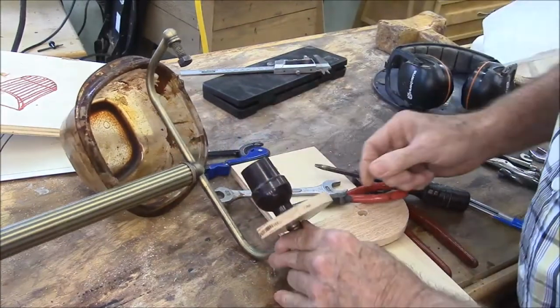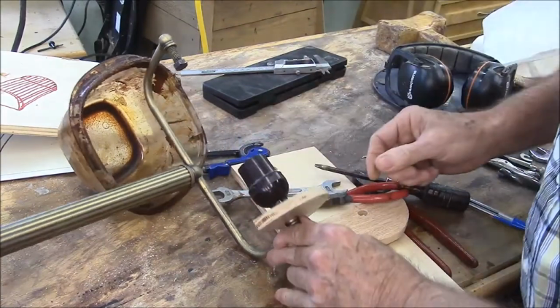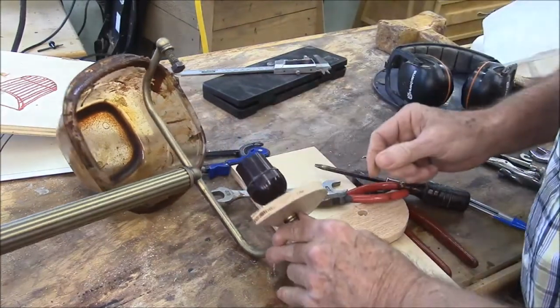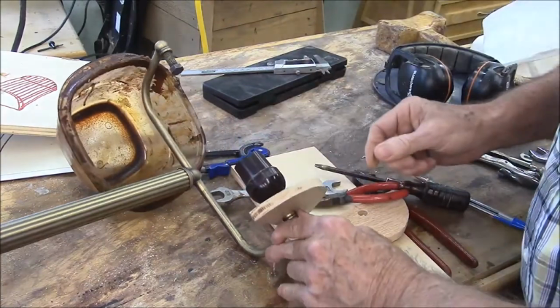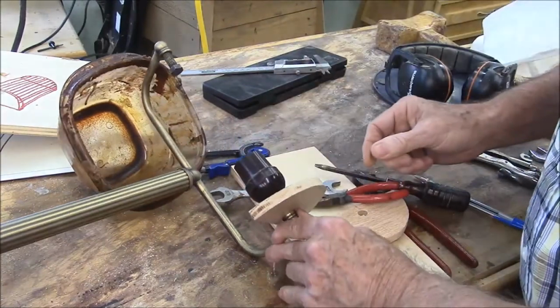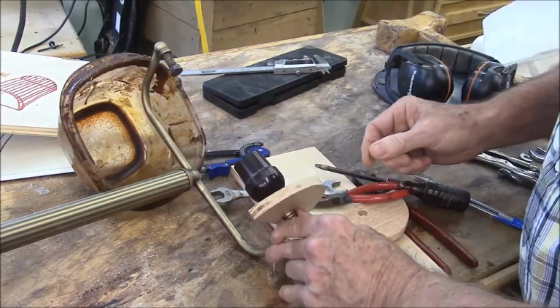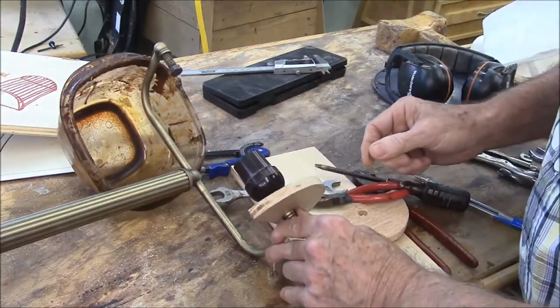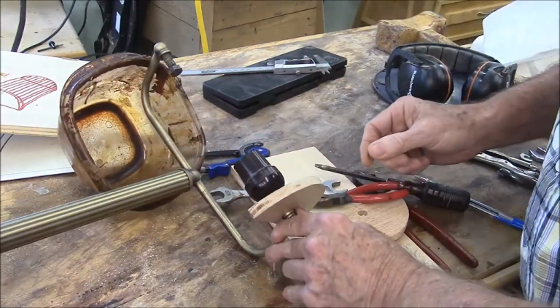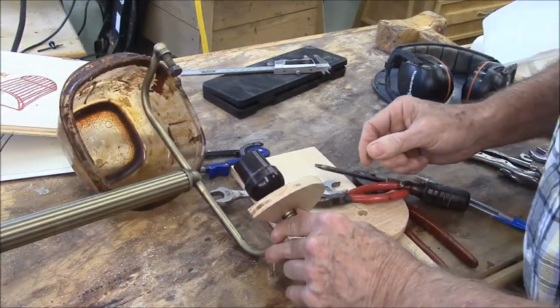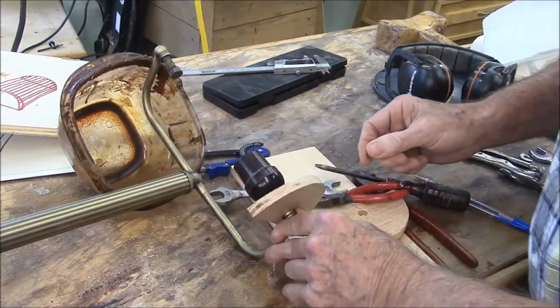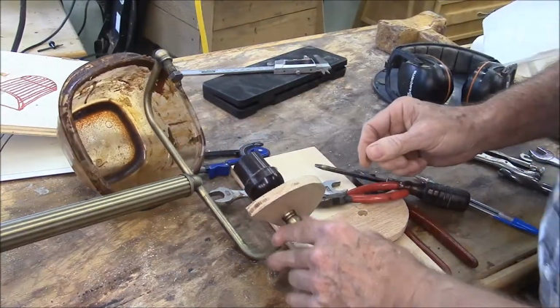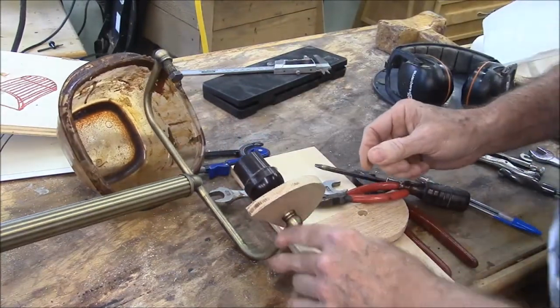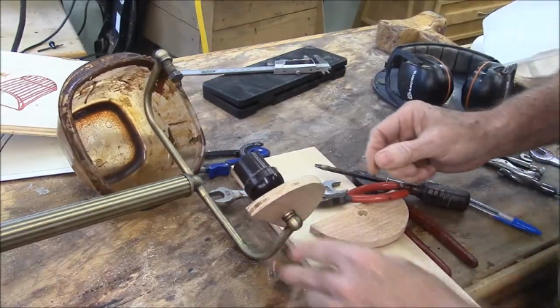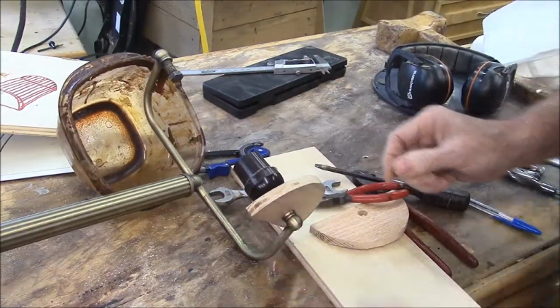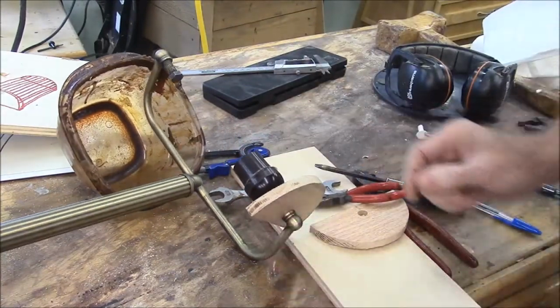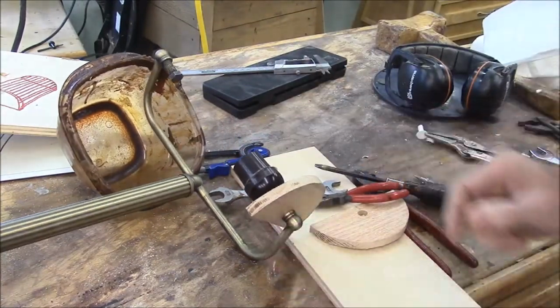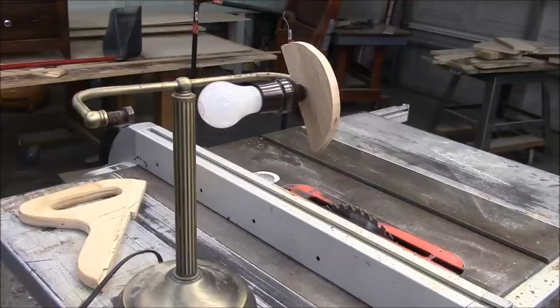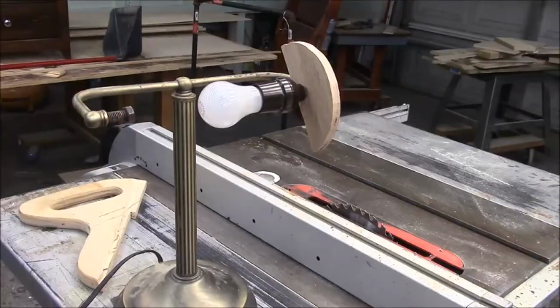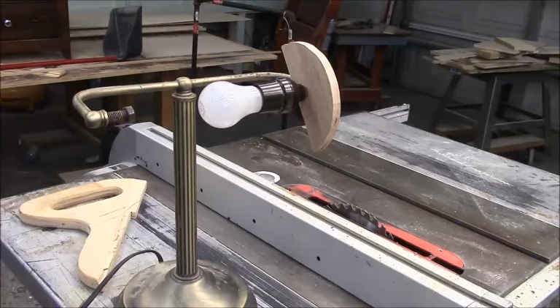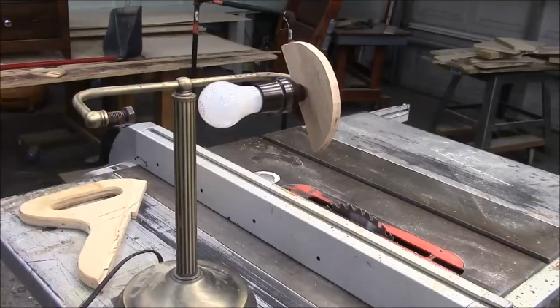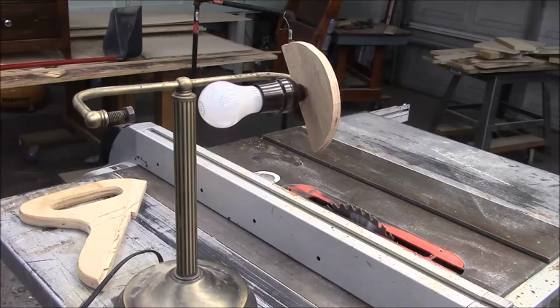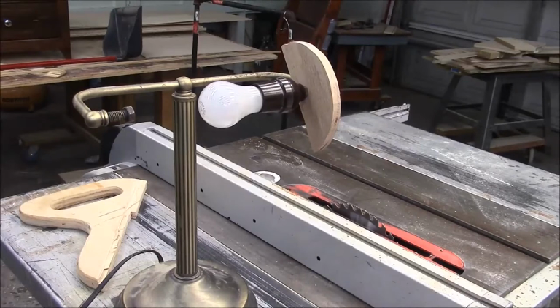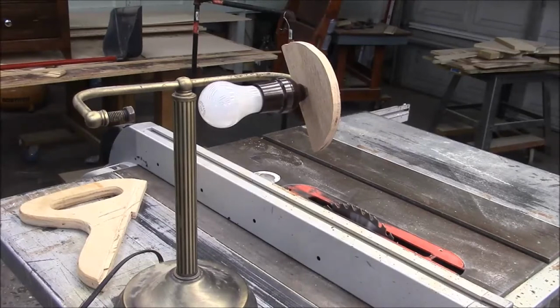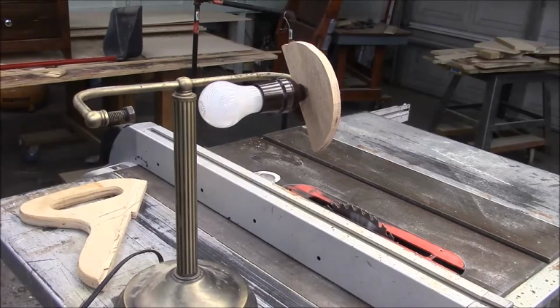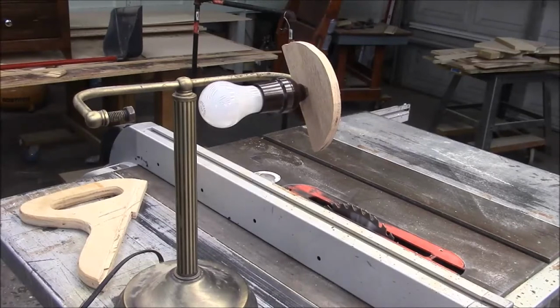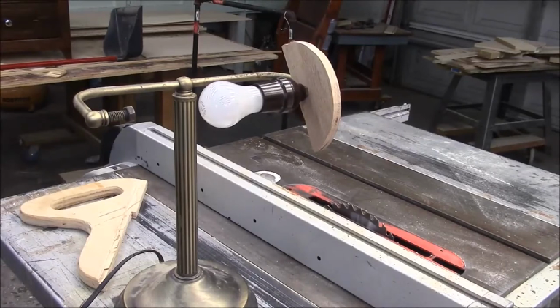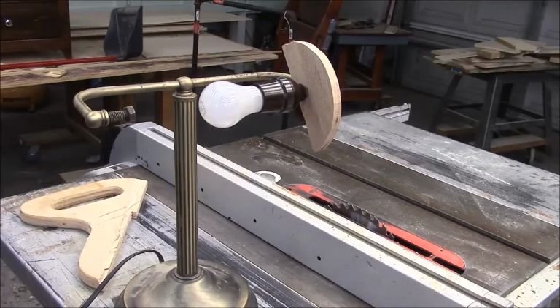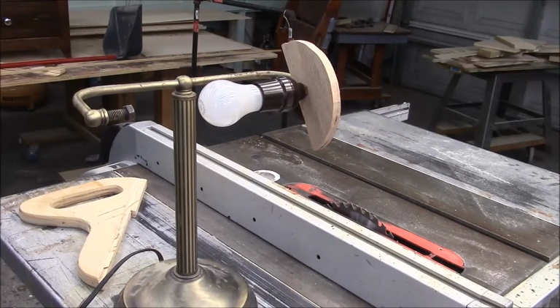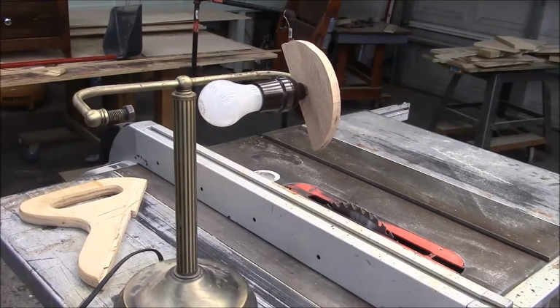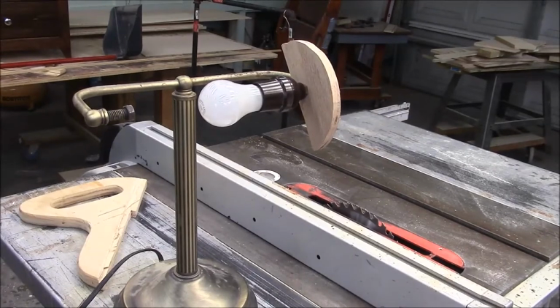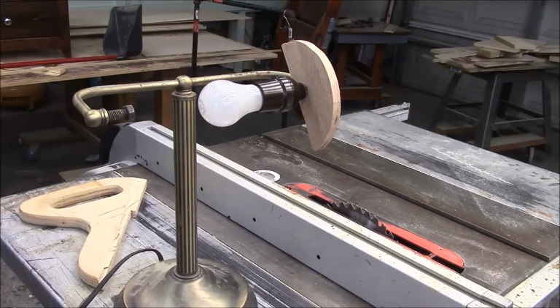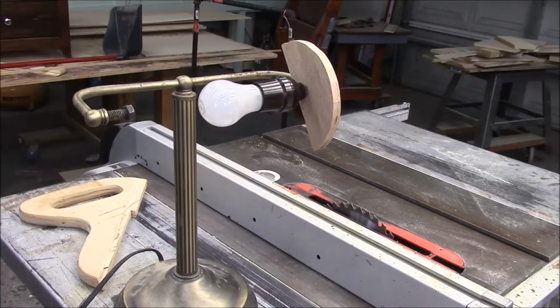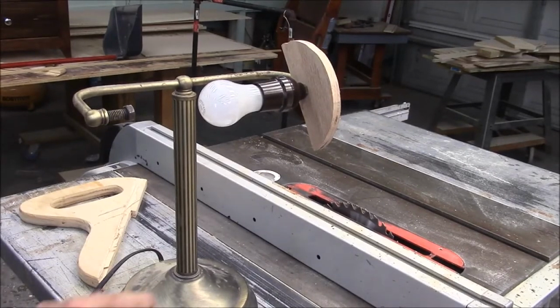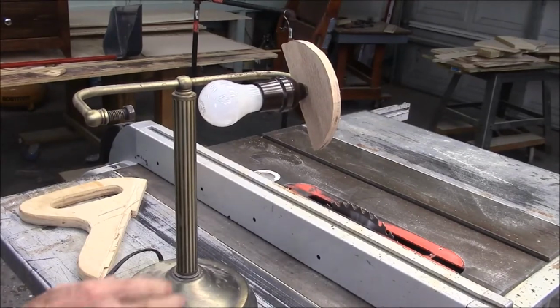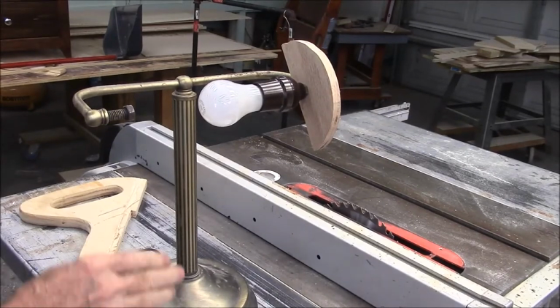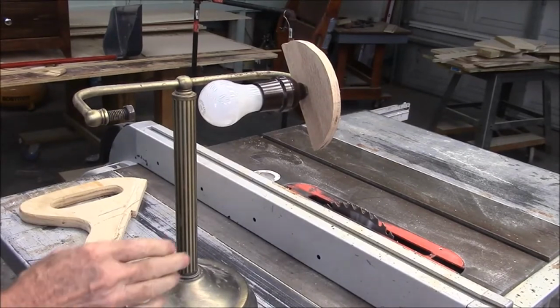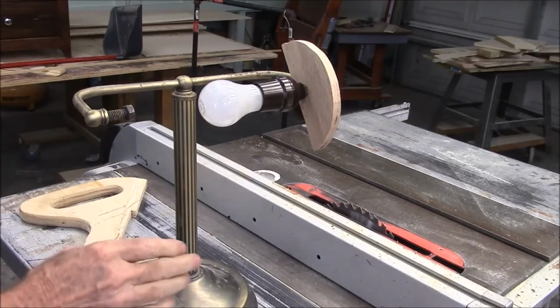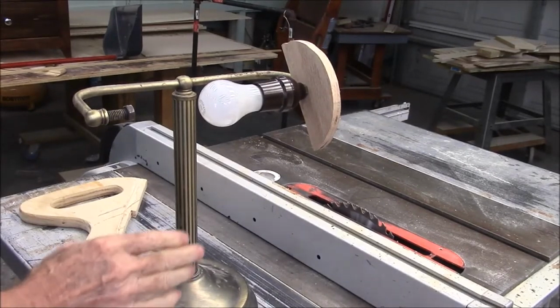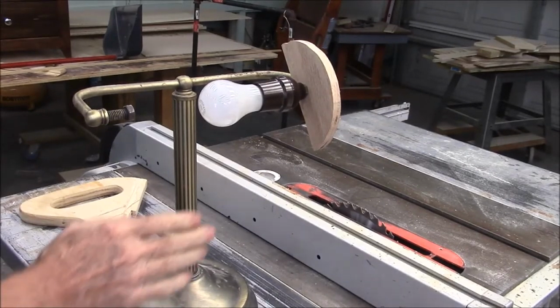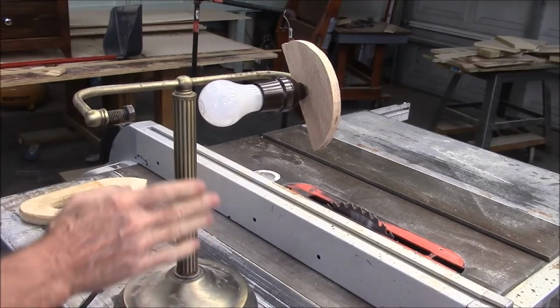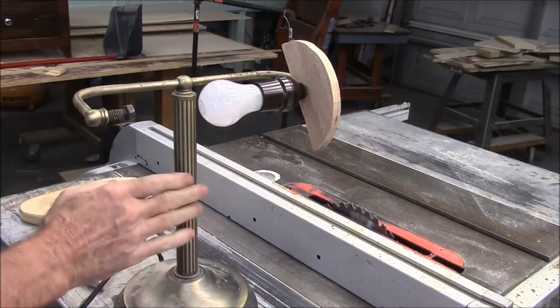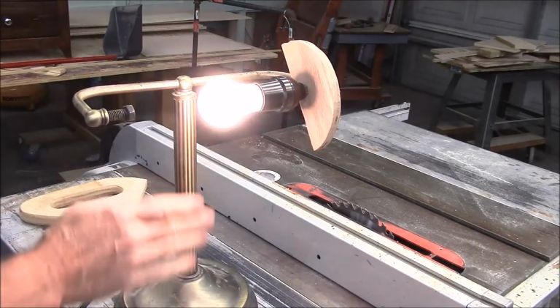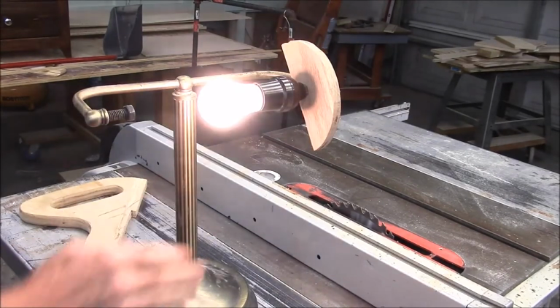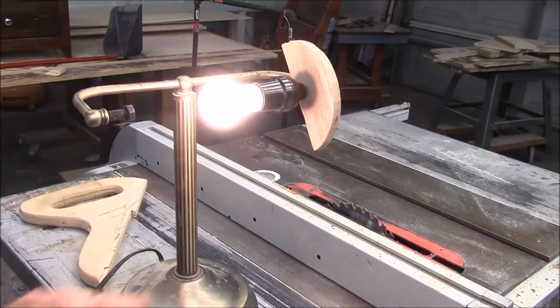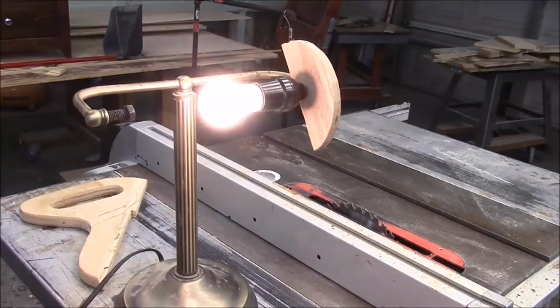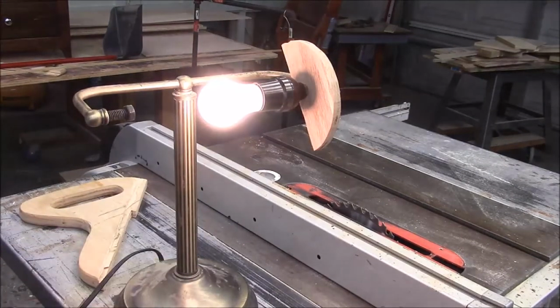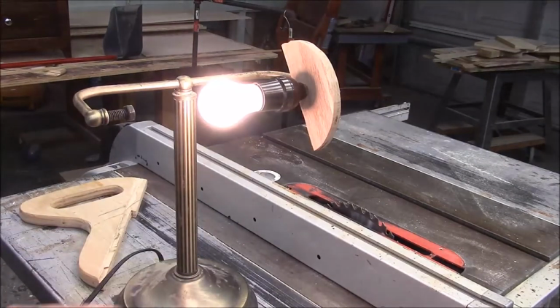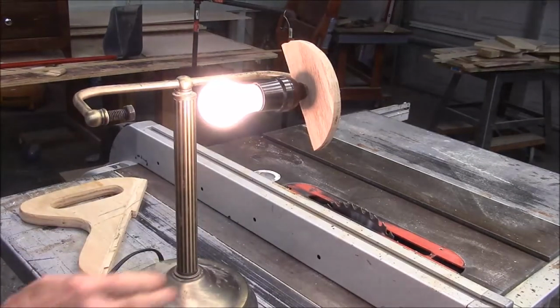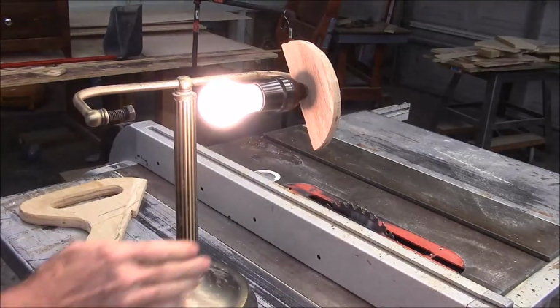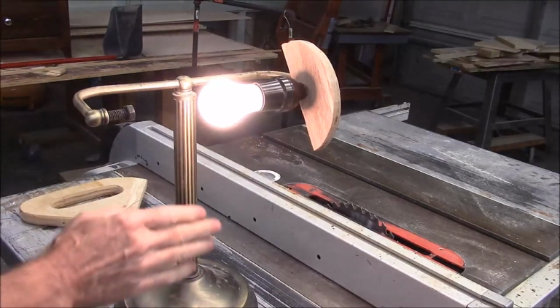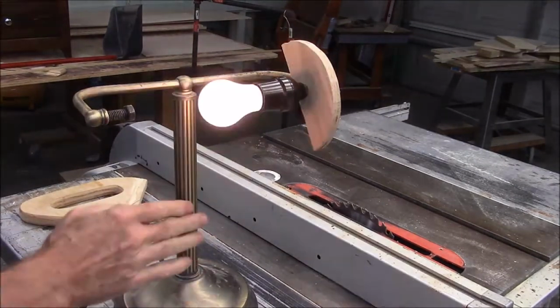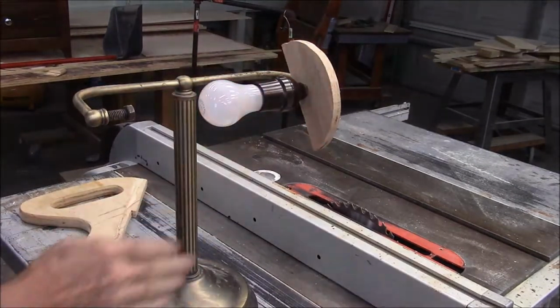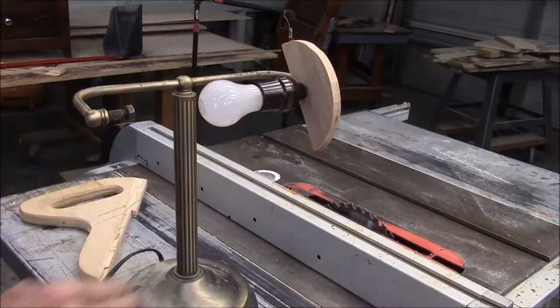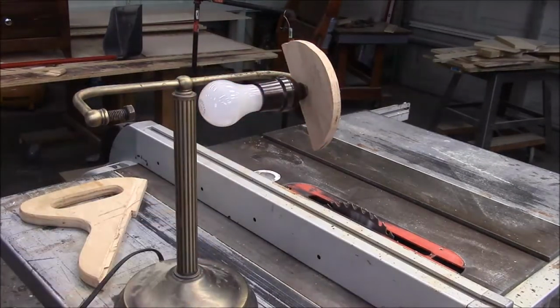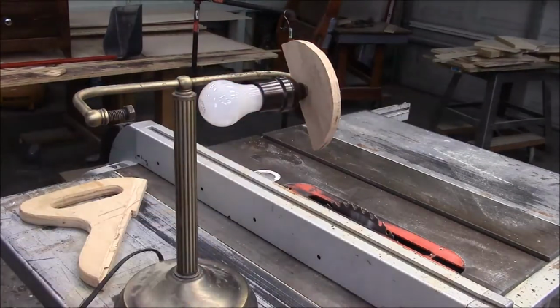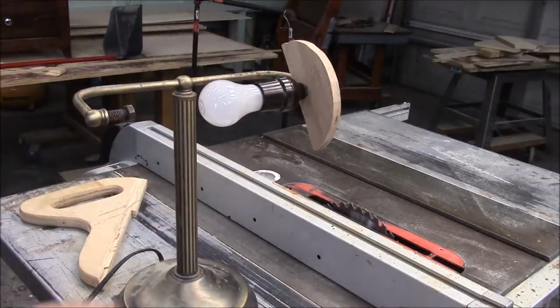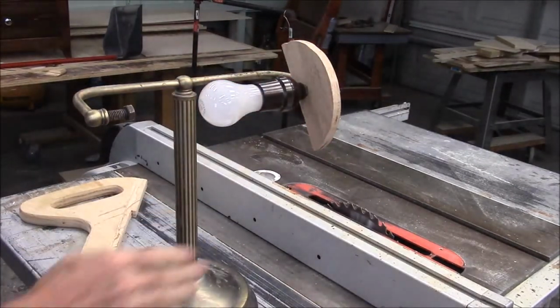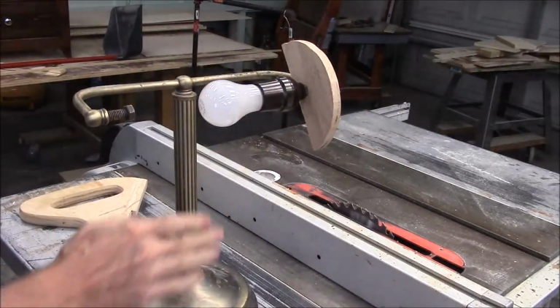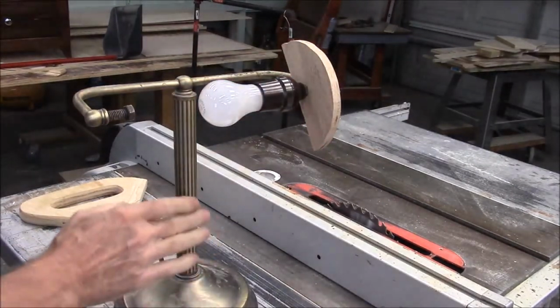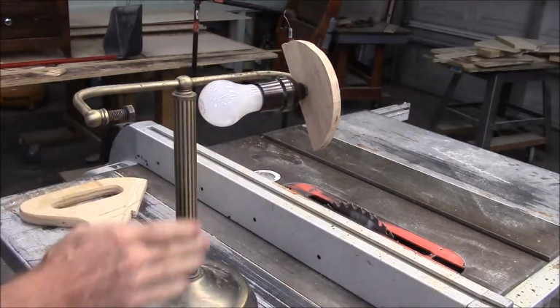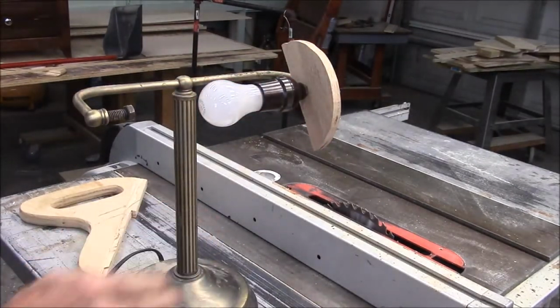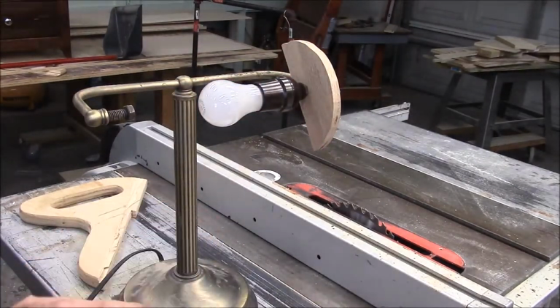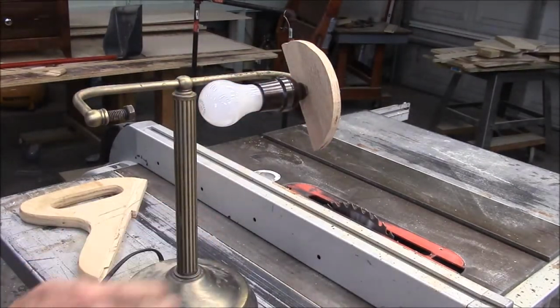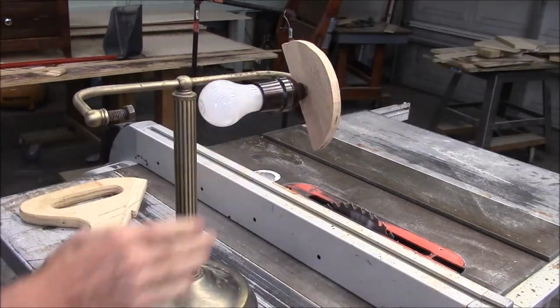Let's see if the bulb works now. It seems to work. It's got one of those touch bases where you just touch the light and it goes on and off.